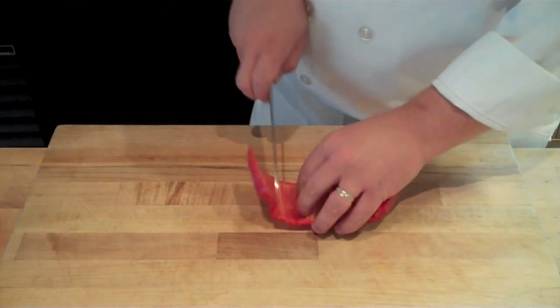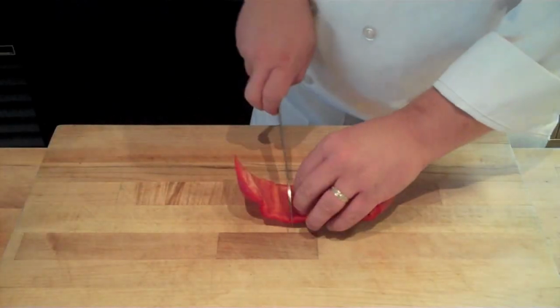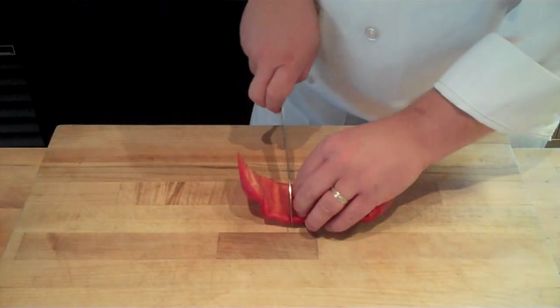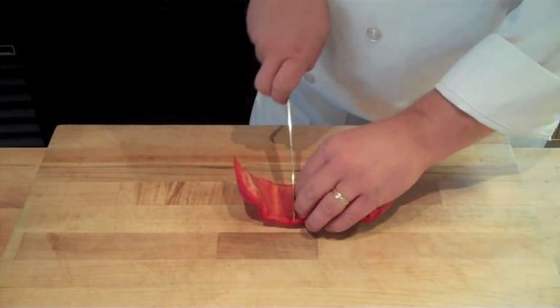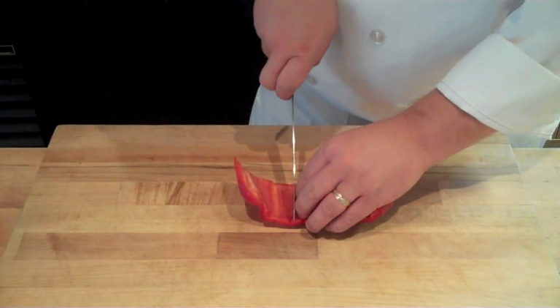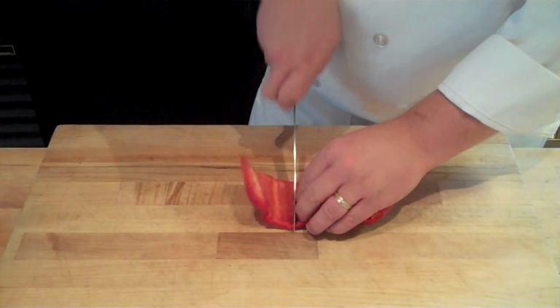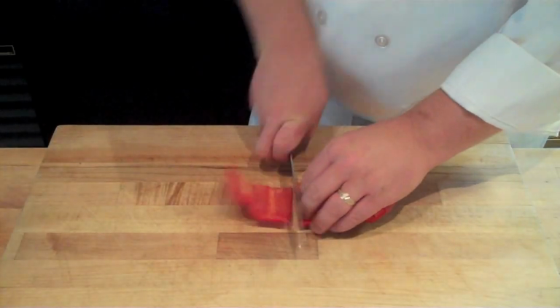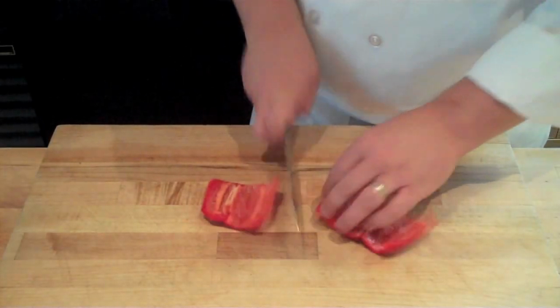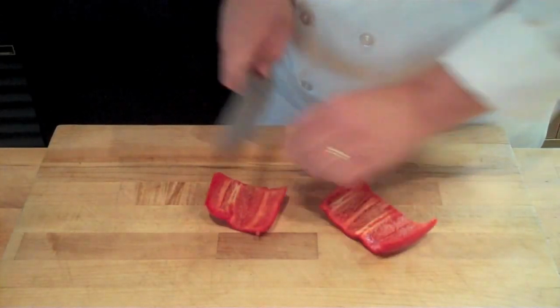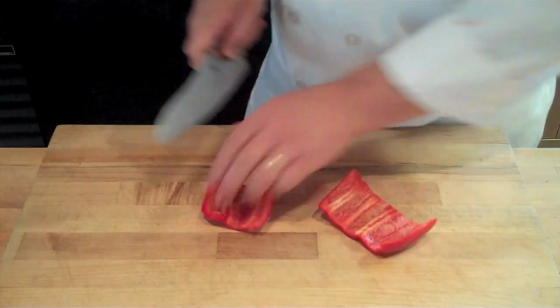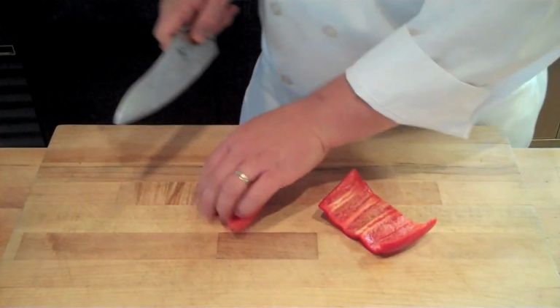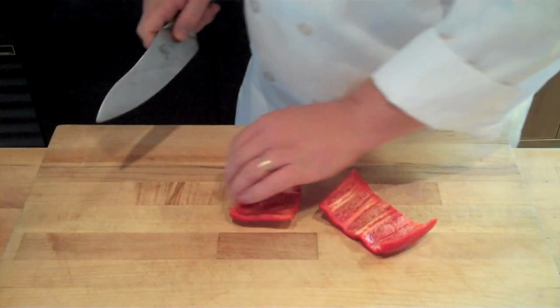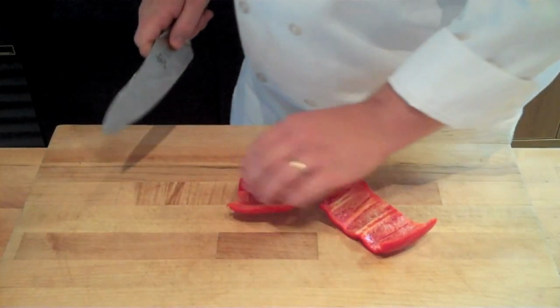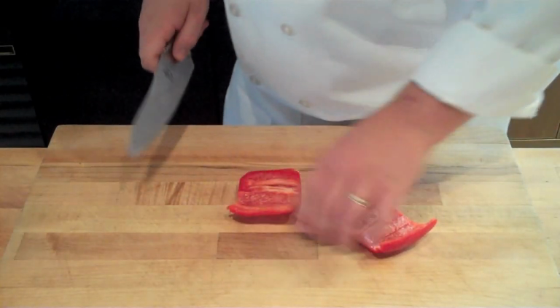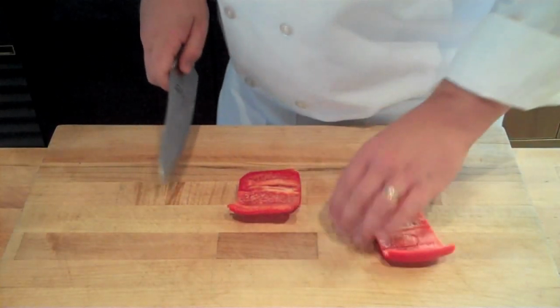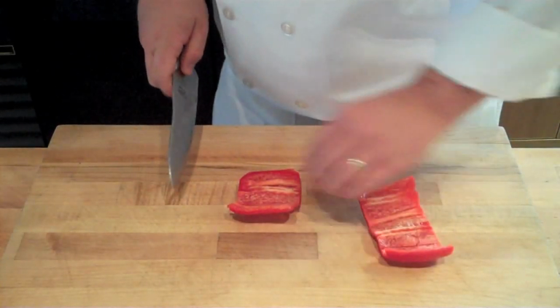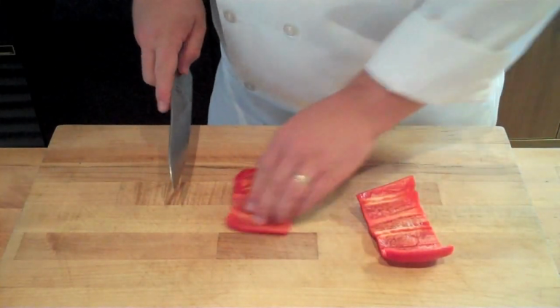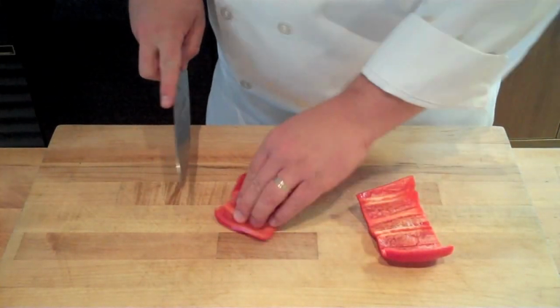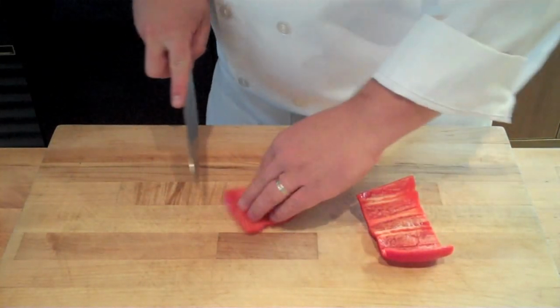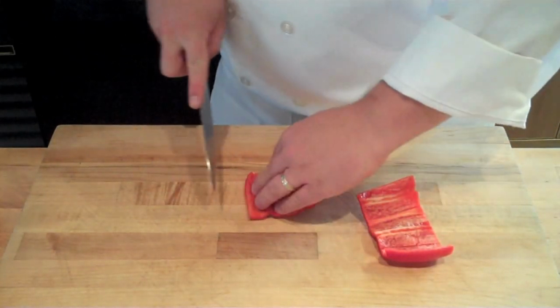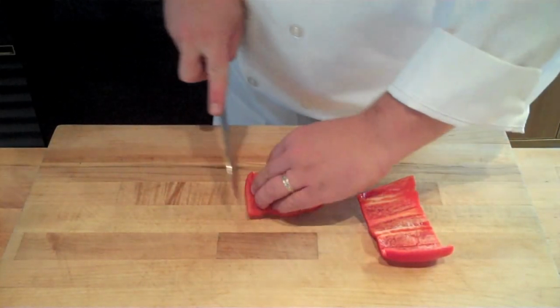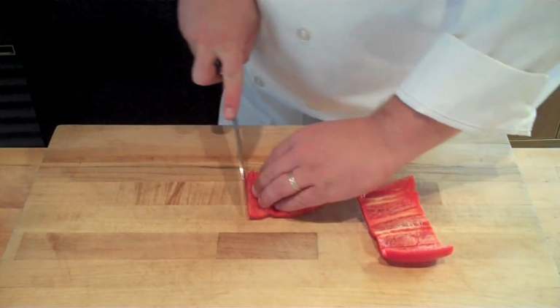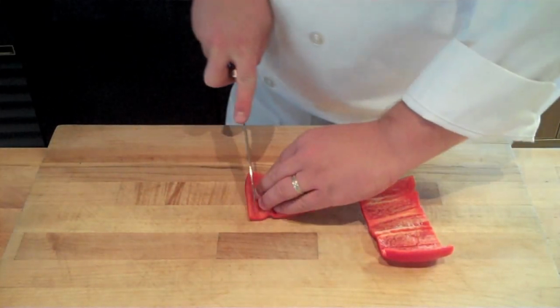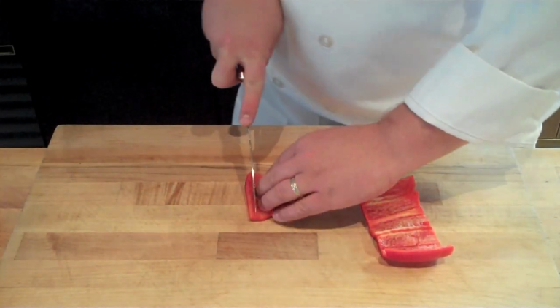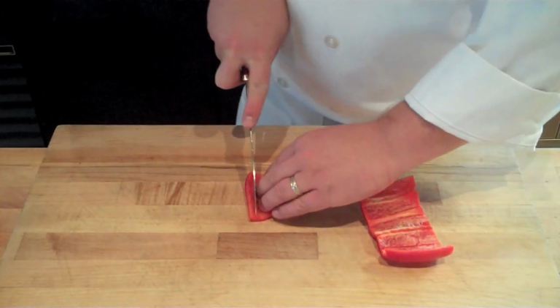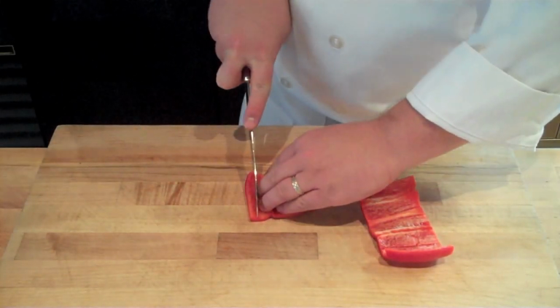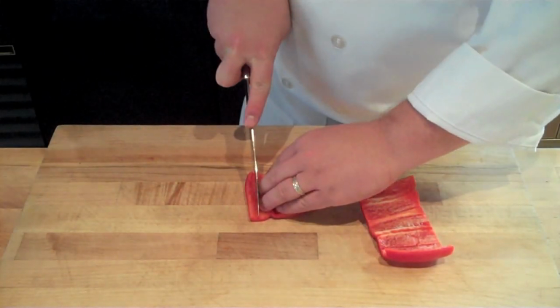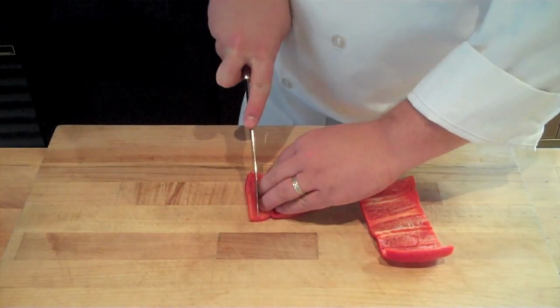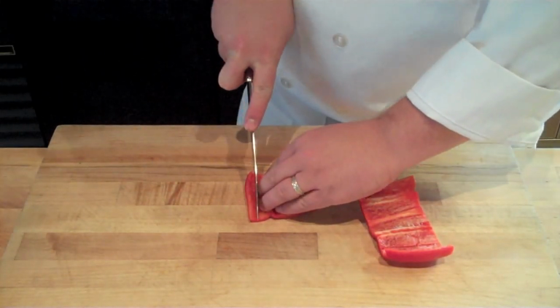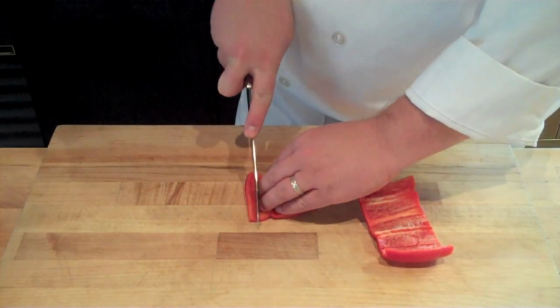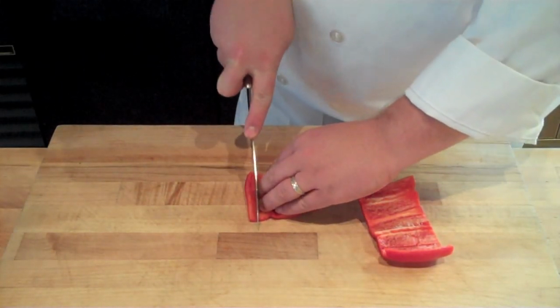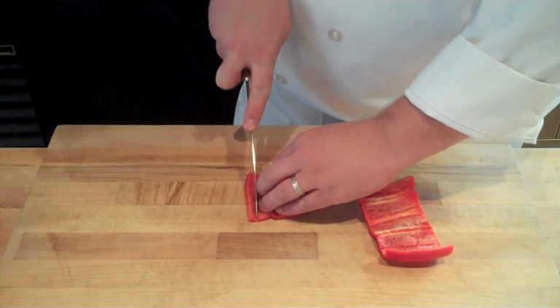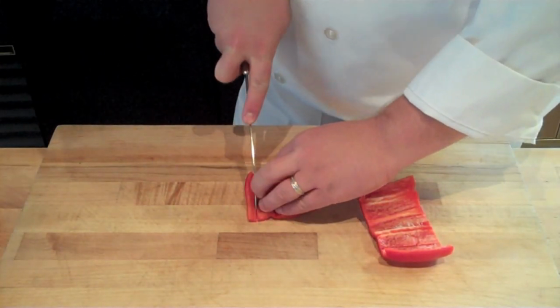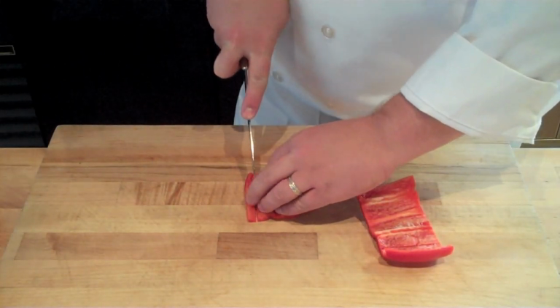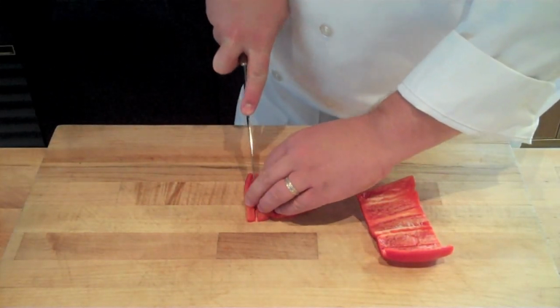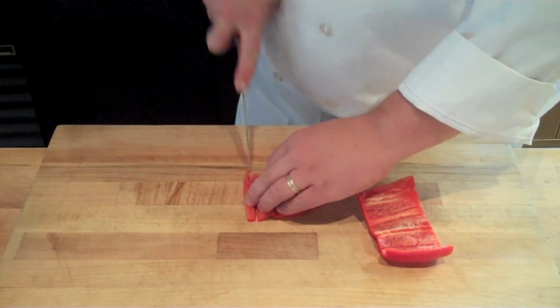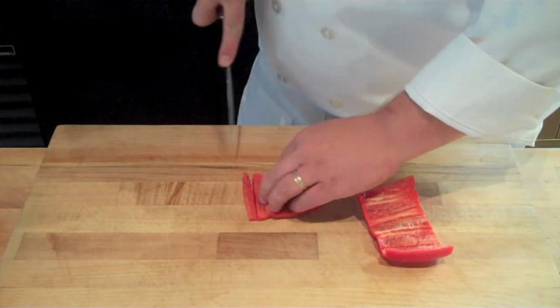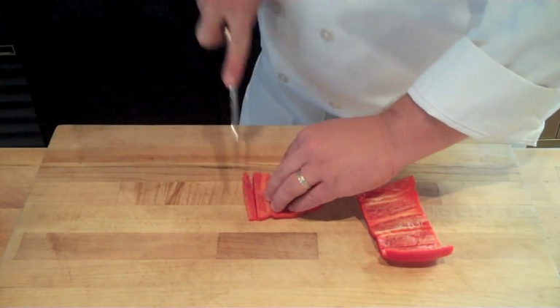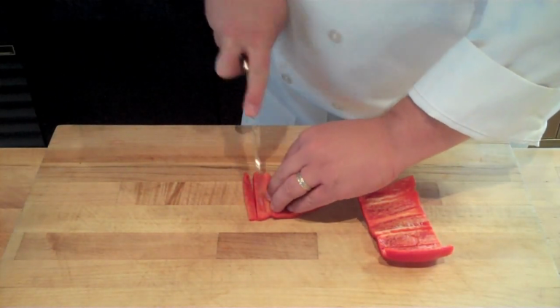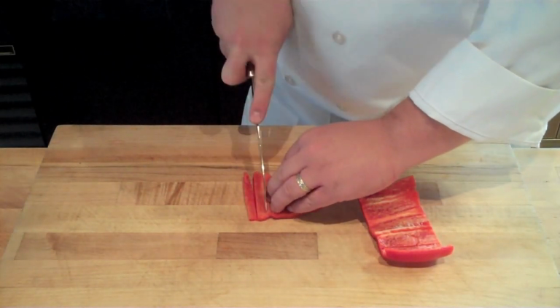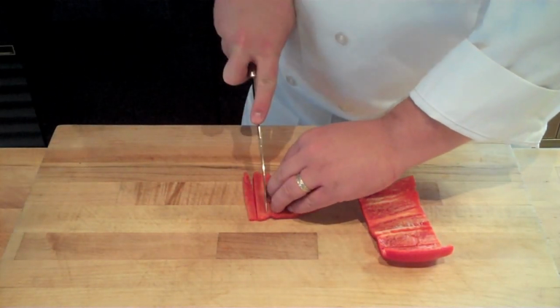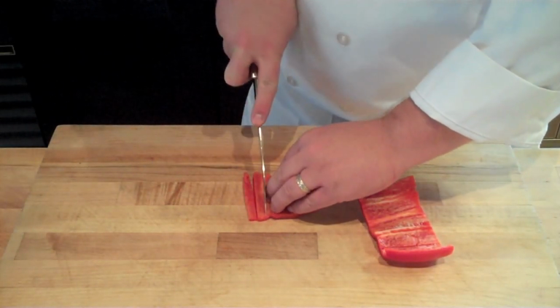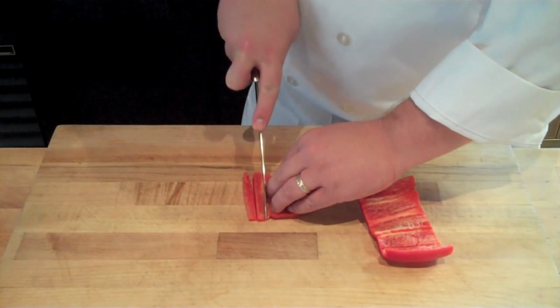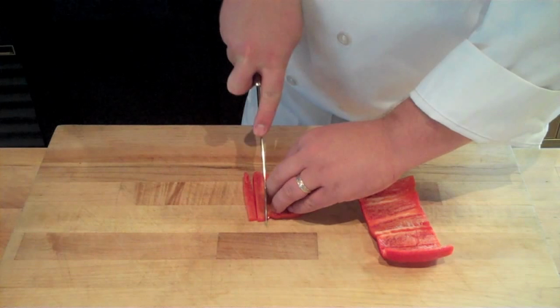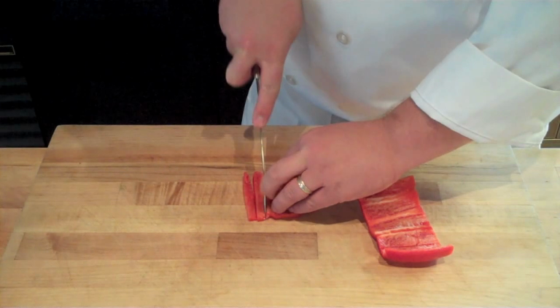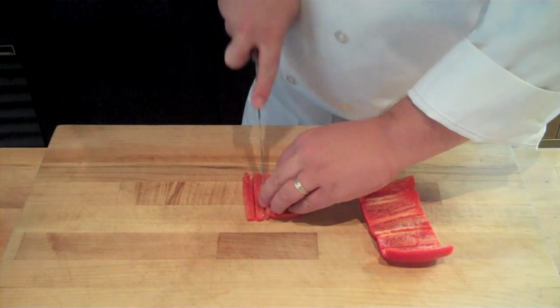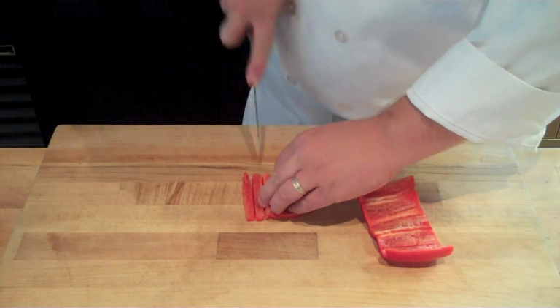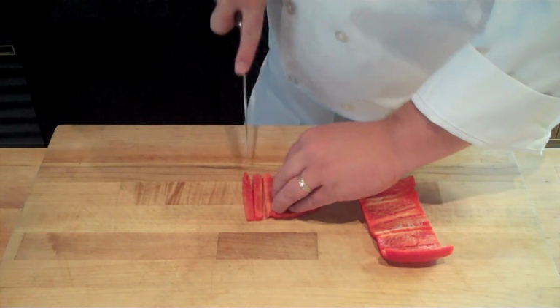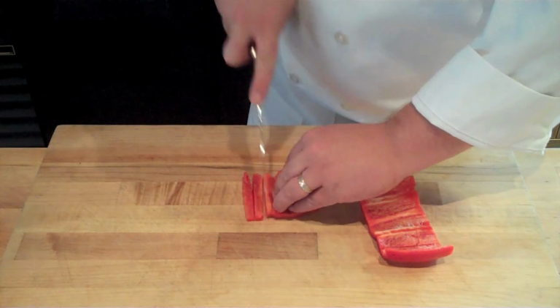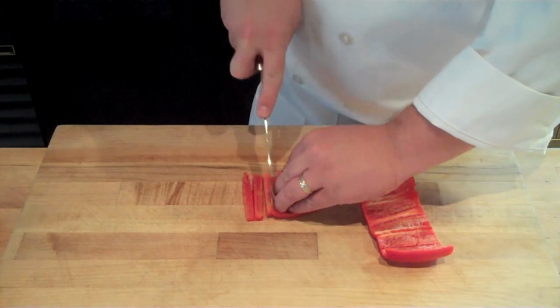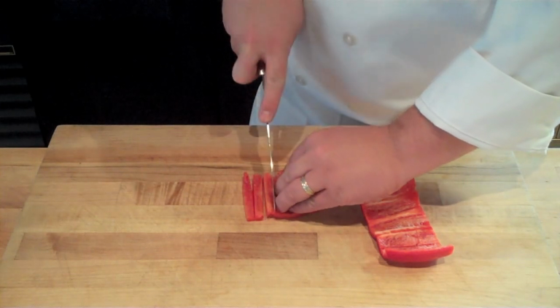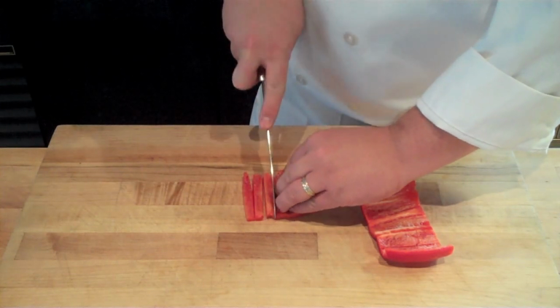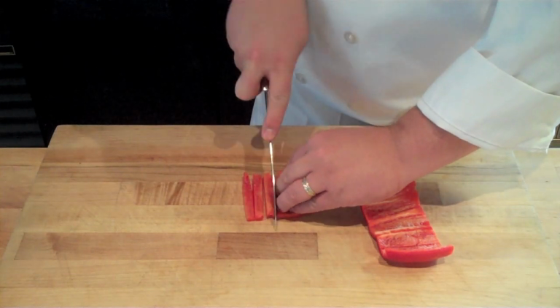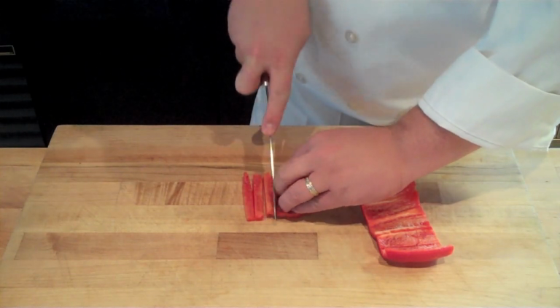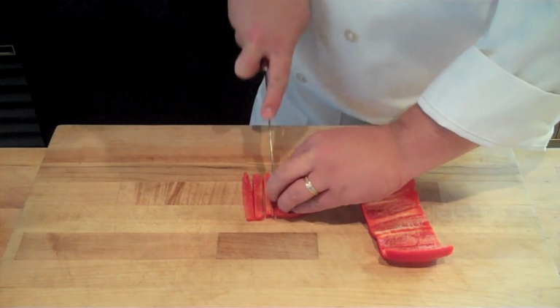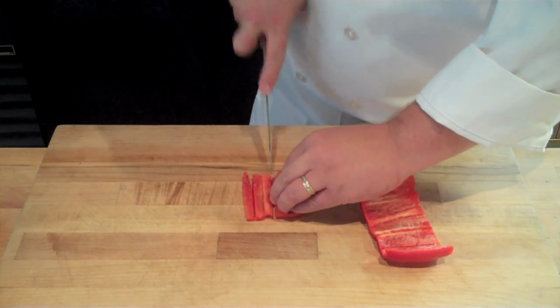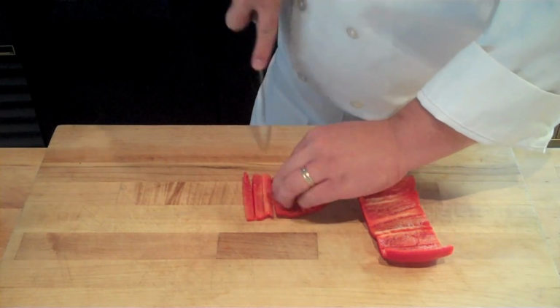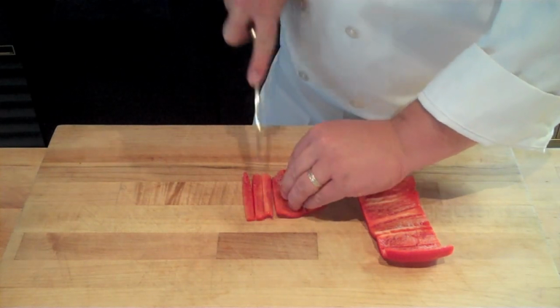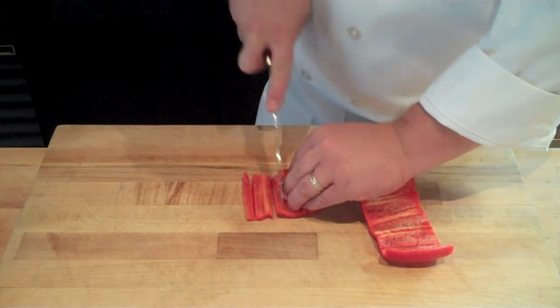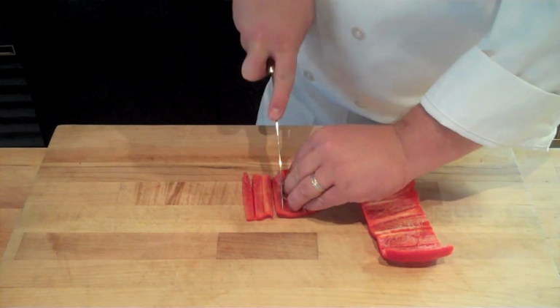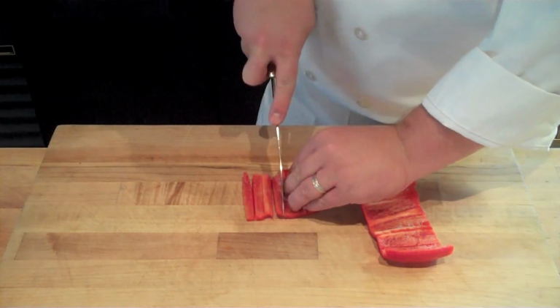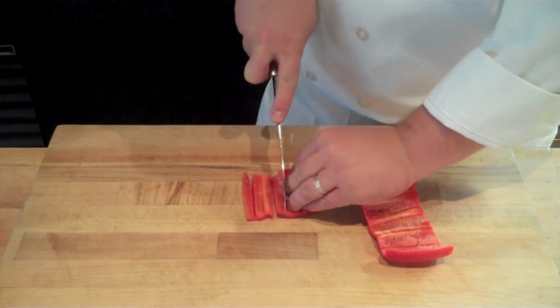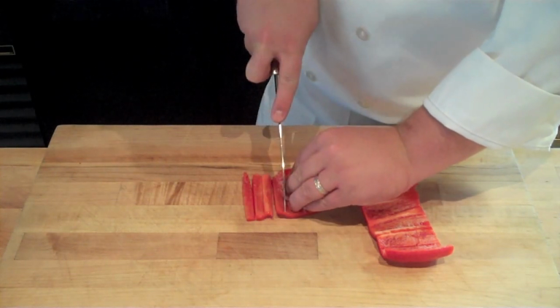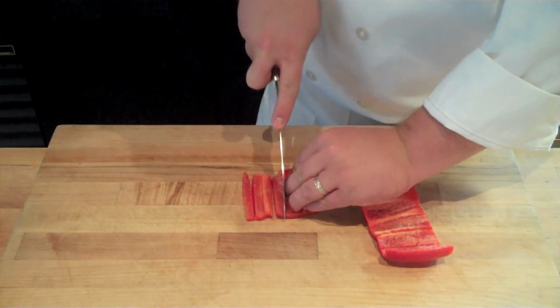Next, you want to portion your bell pepper into more manageable chunks, and from there you can either julienne it or cut it into wider strips if you wish to dice it.